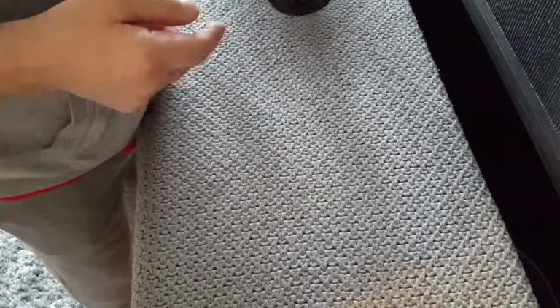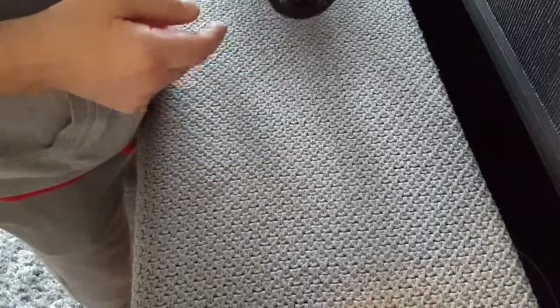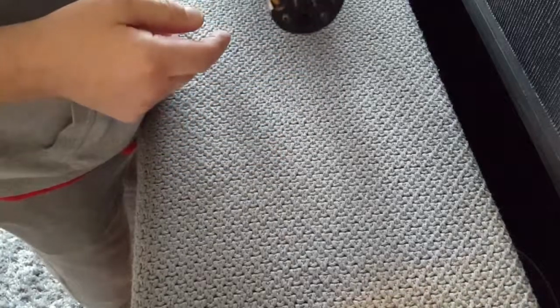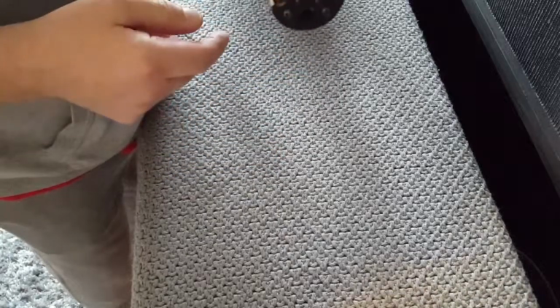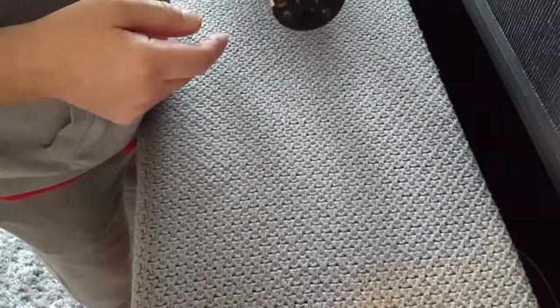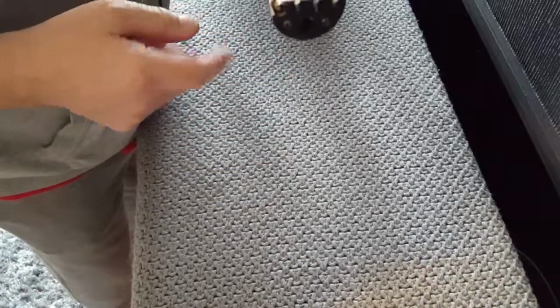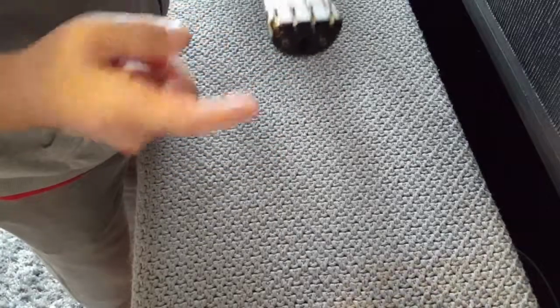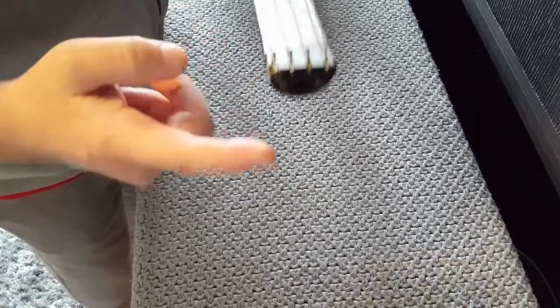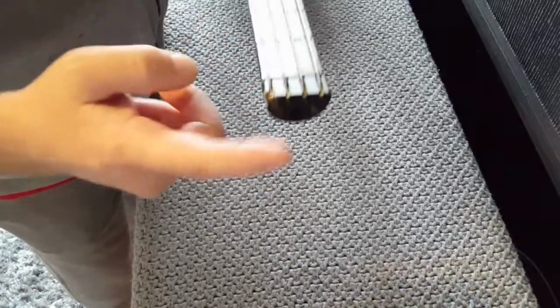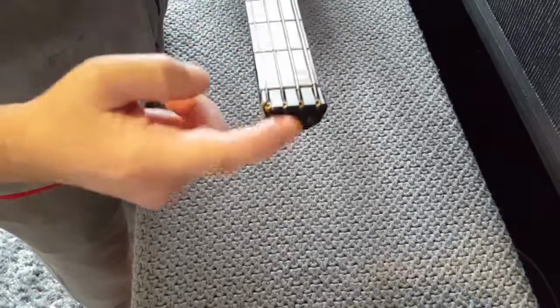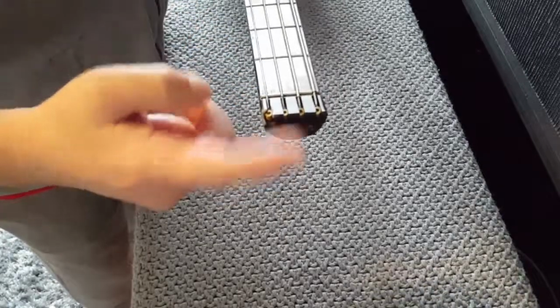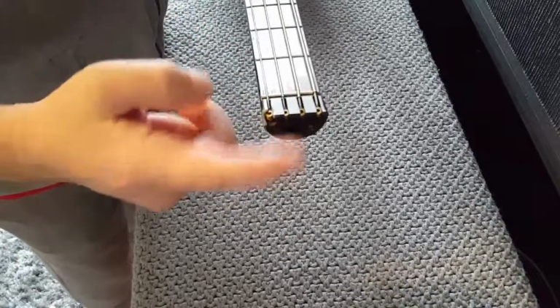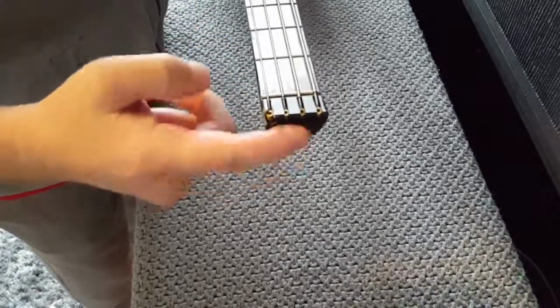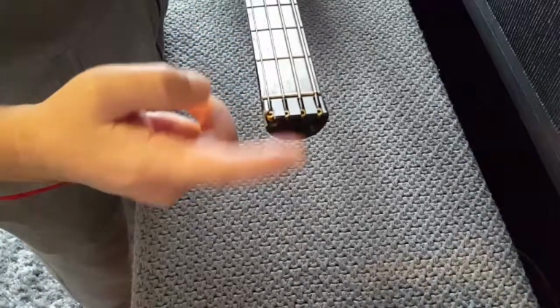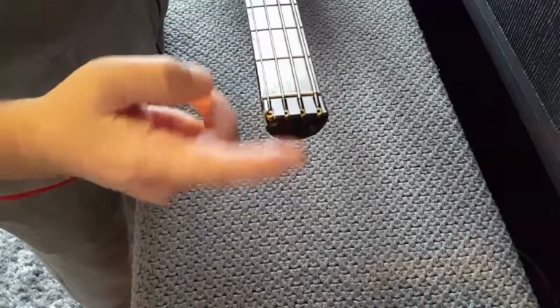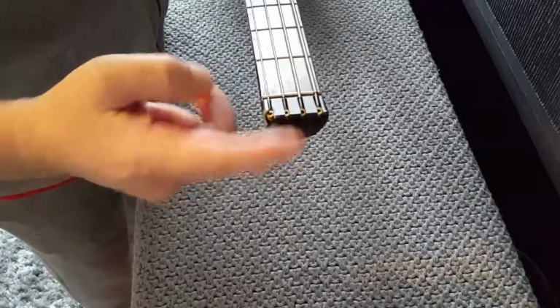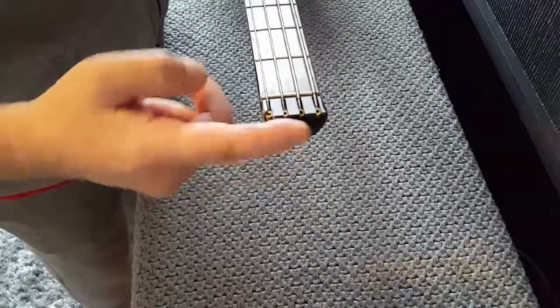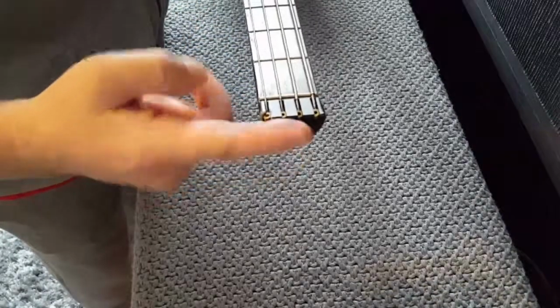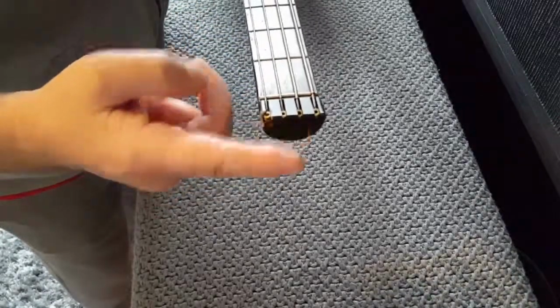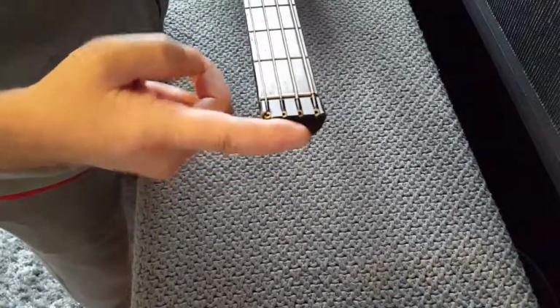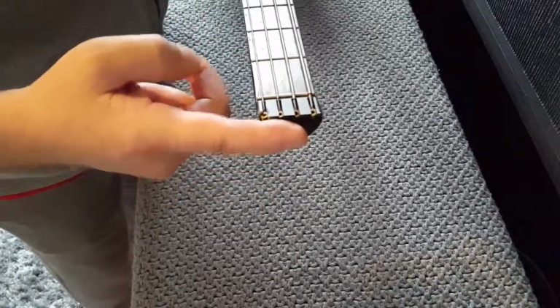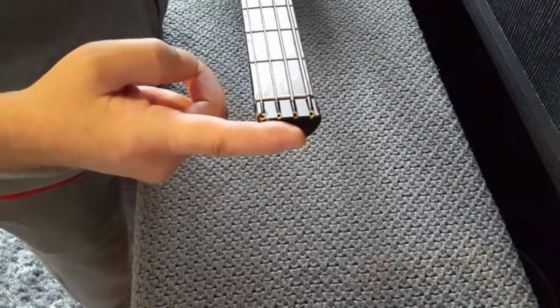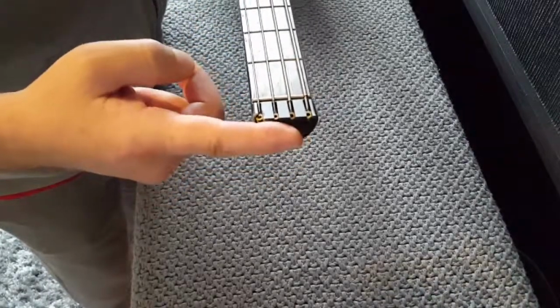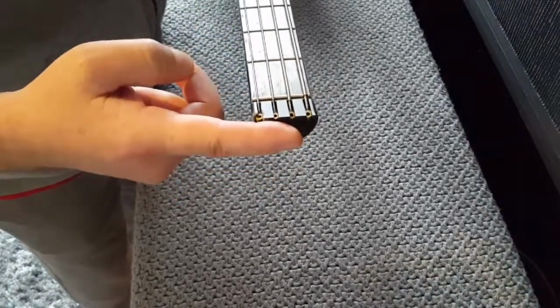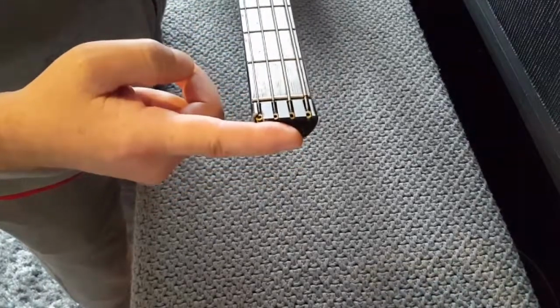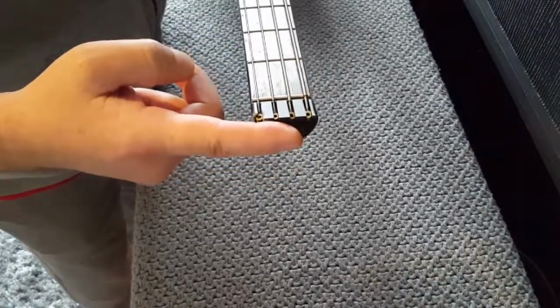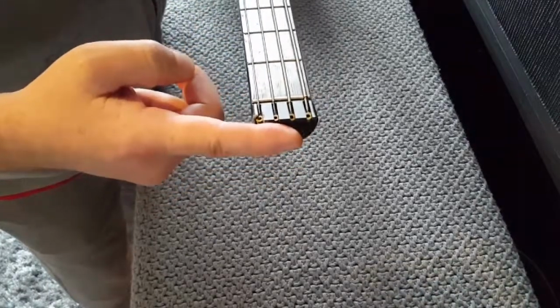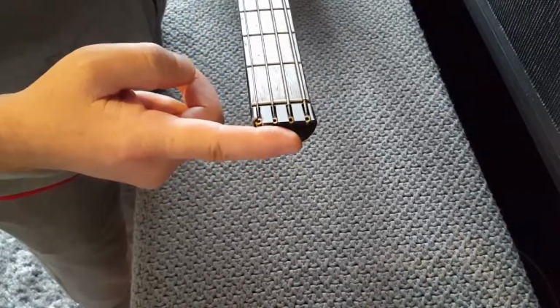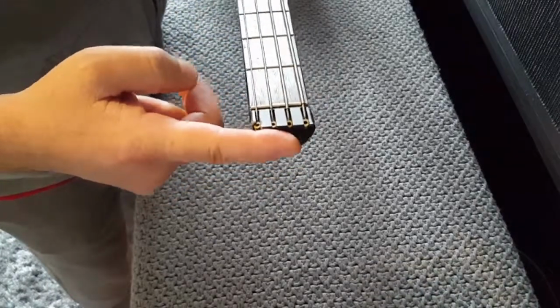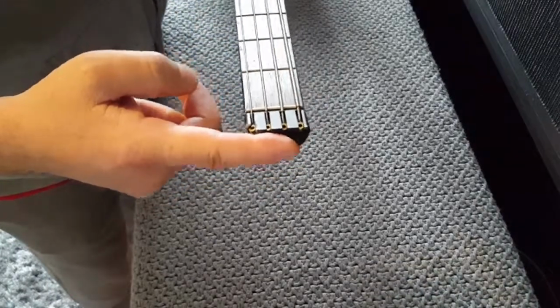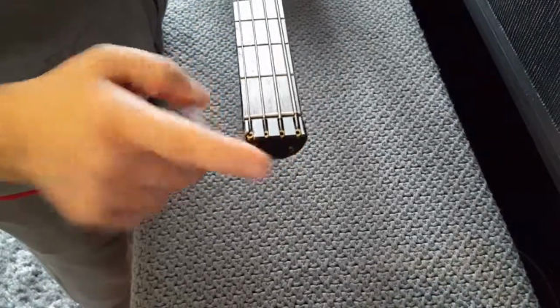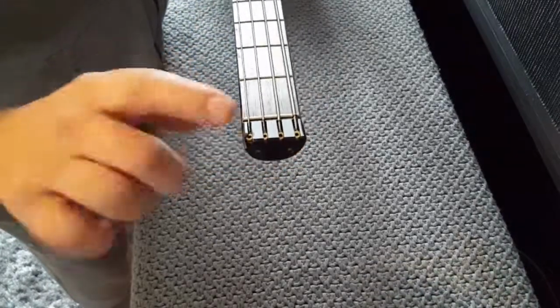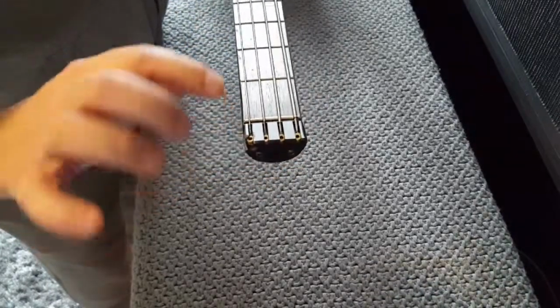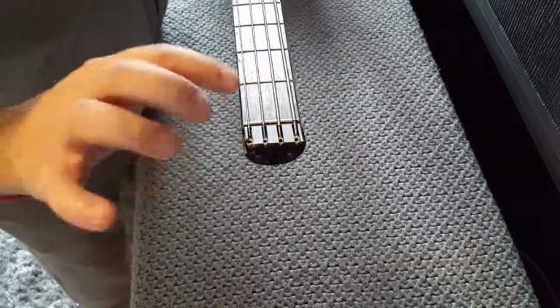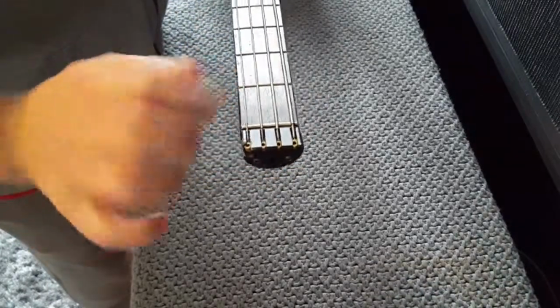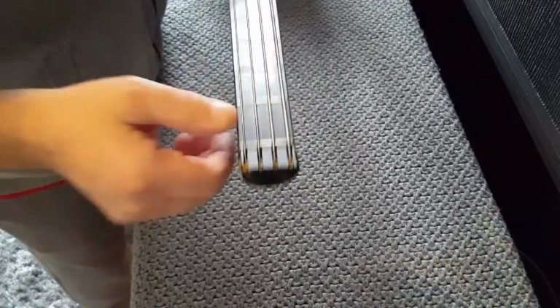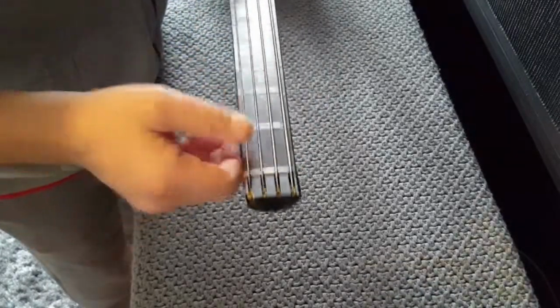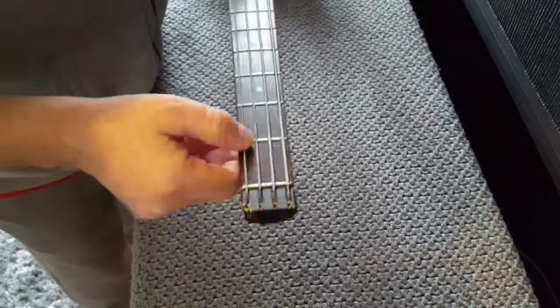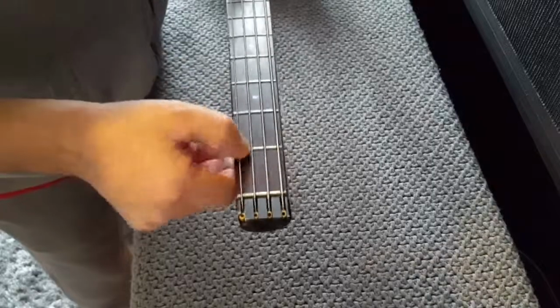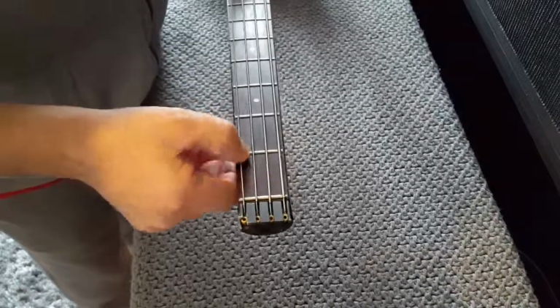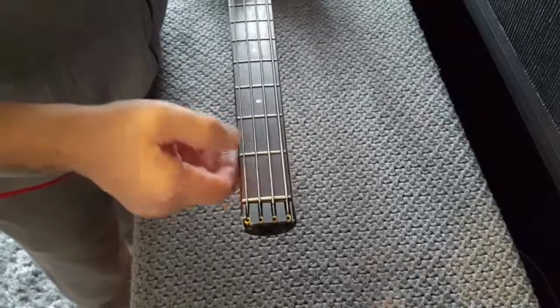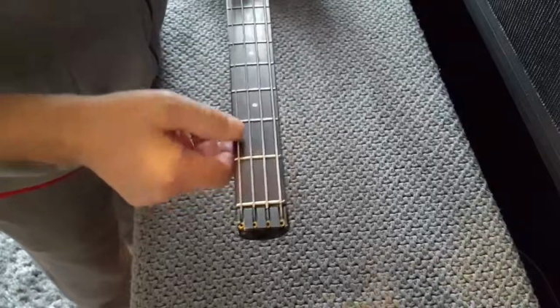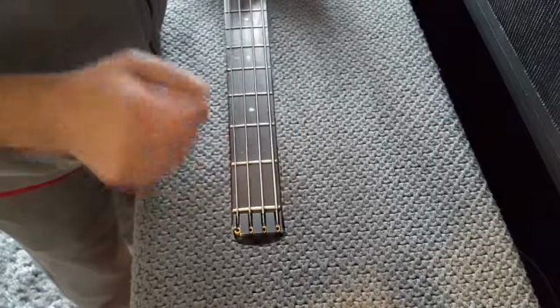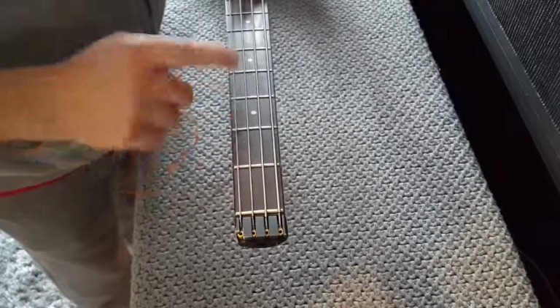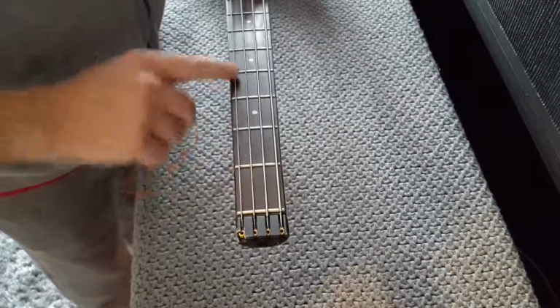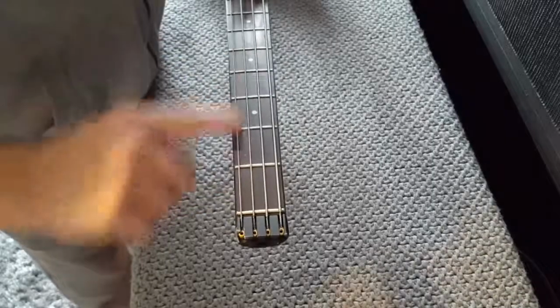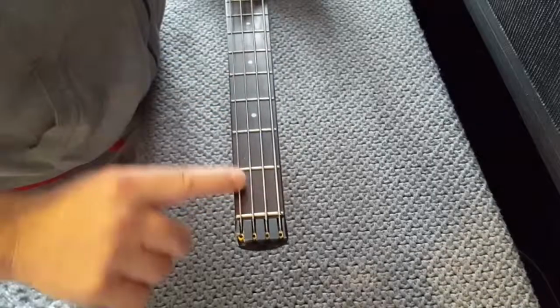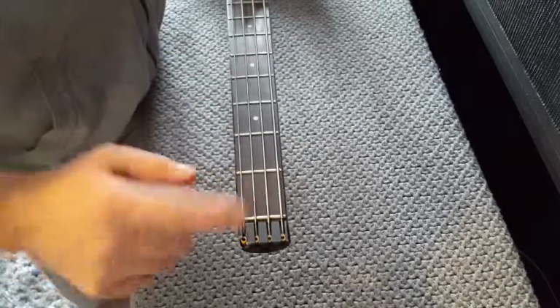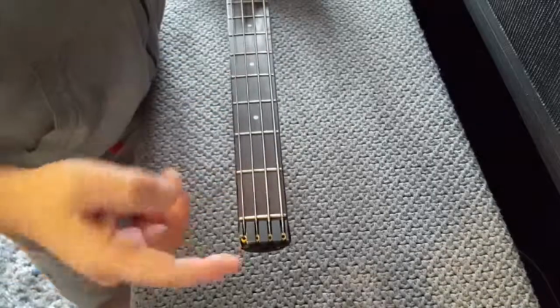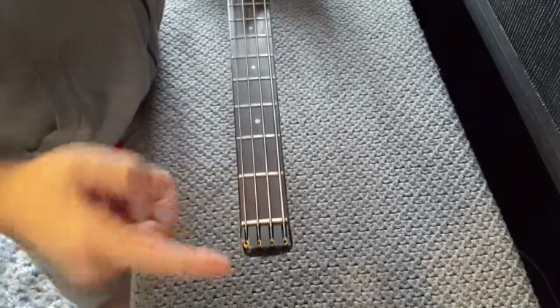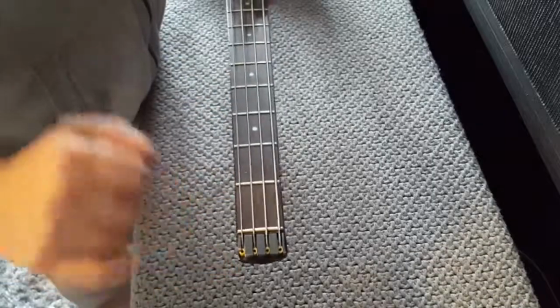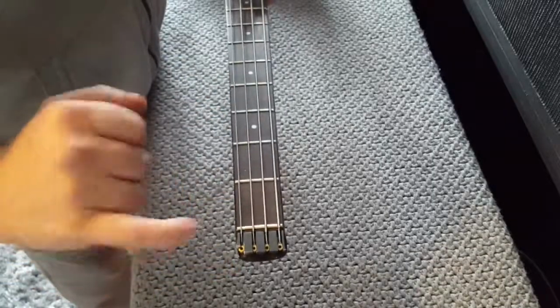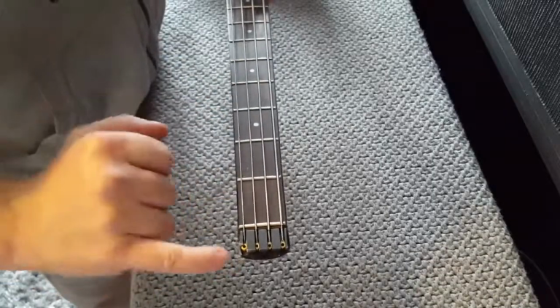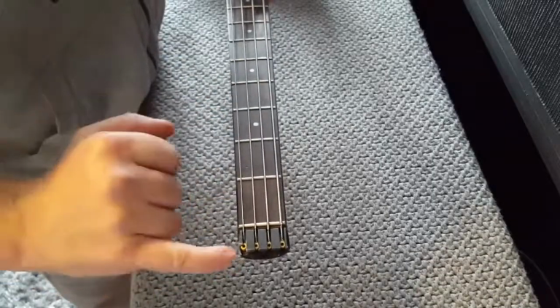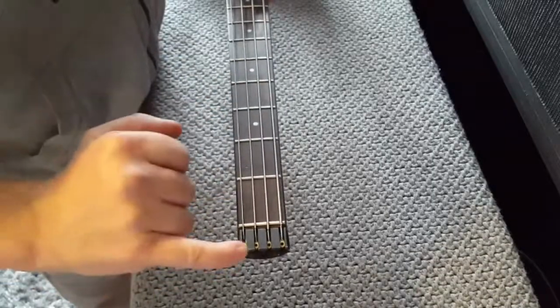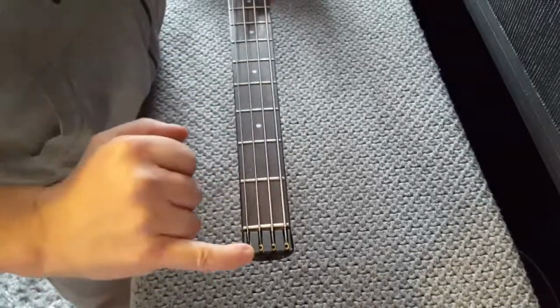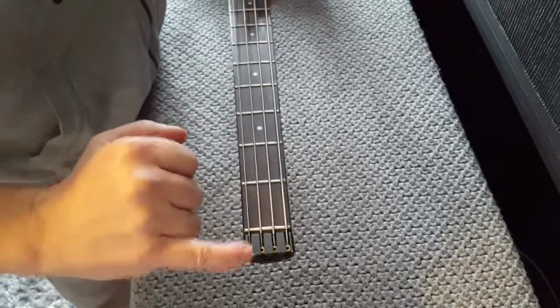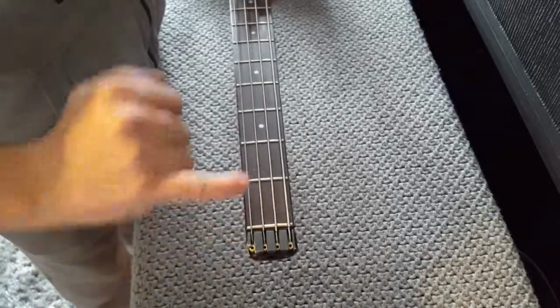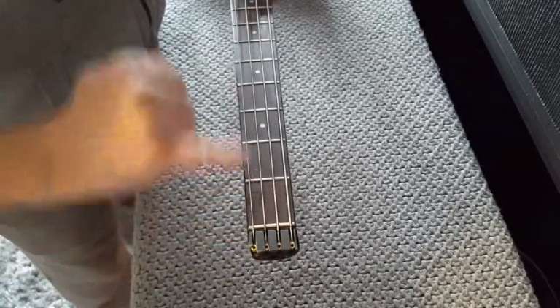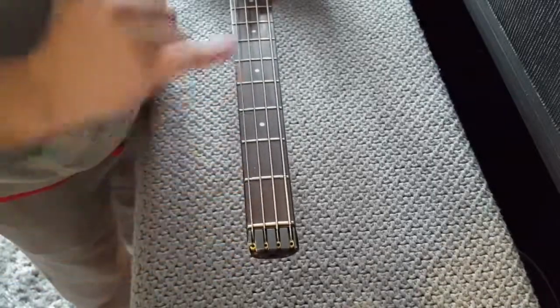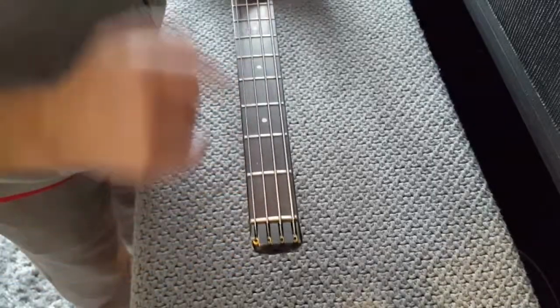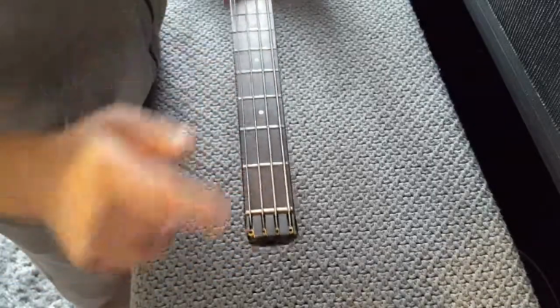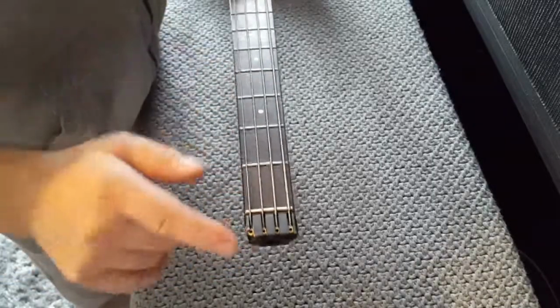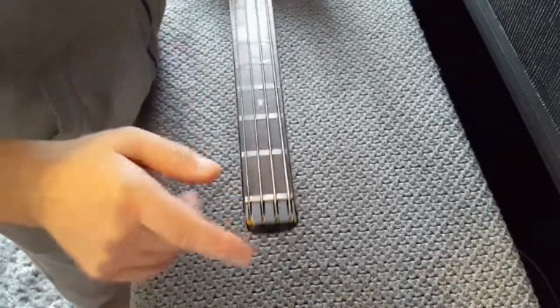I'm not going to be using this string holder. I'm going to be using one that allows me to use normal strings that aren't double ball ends.